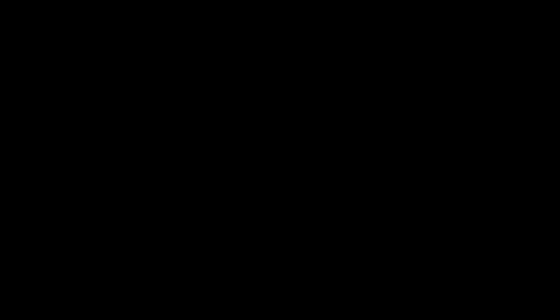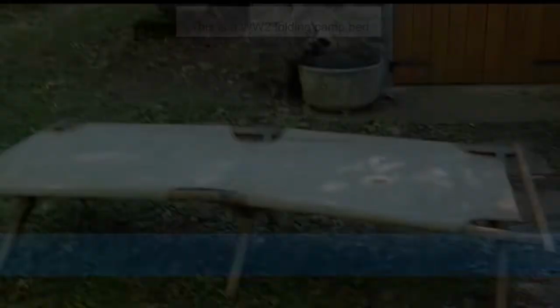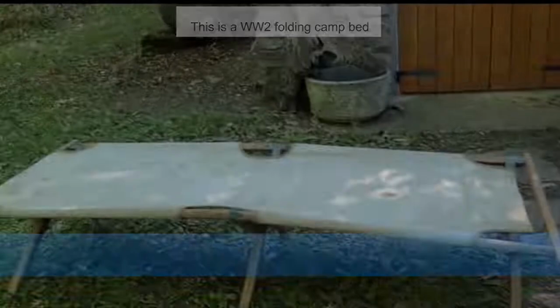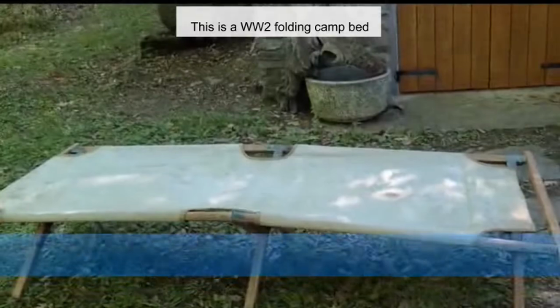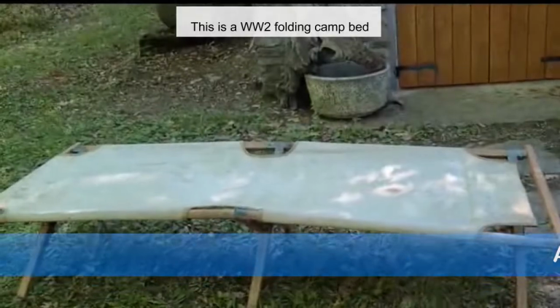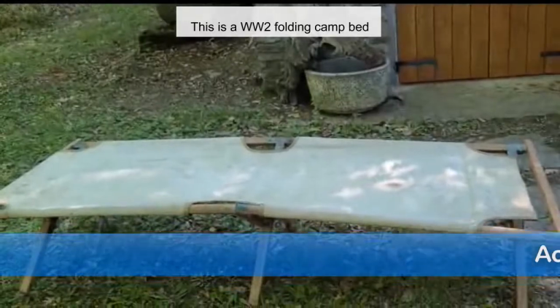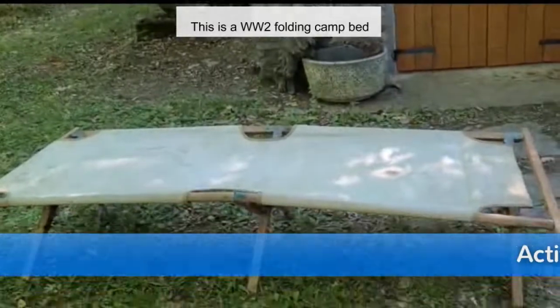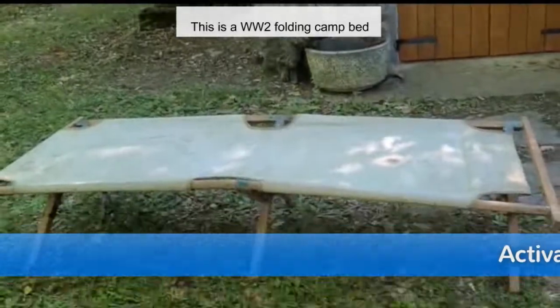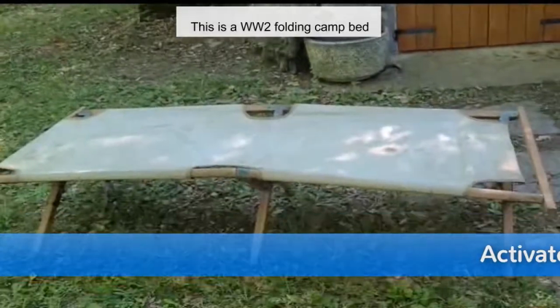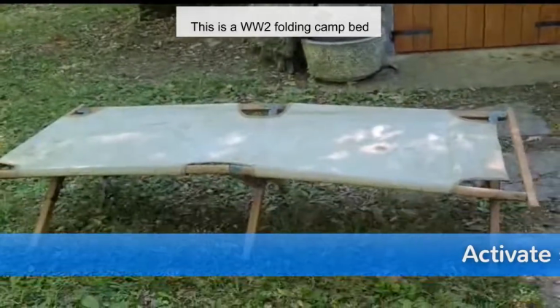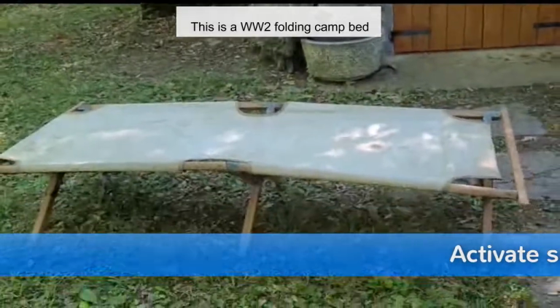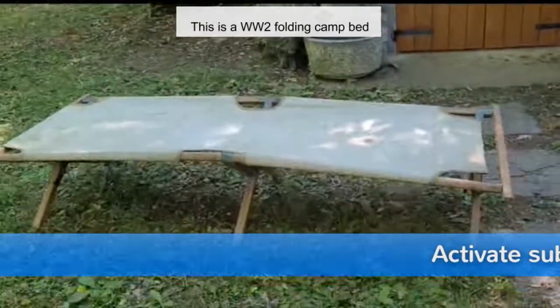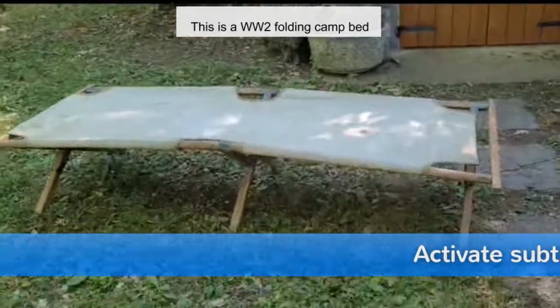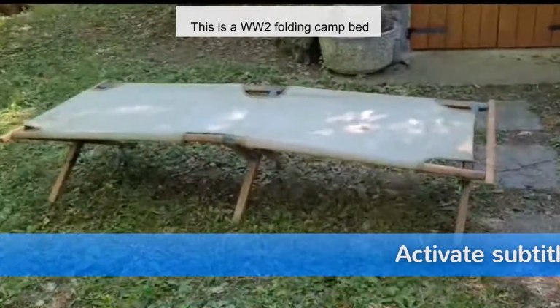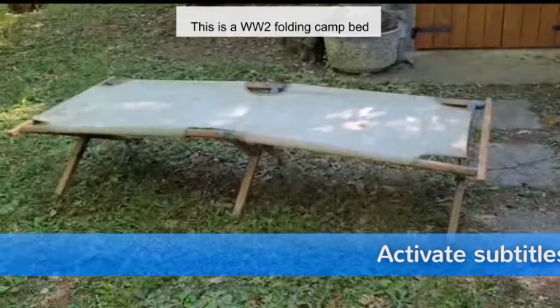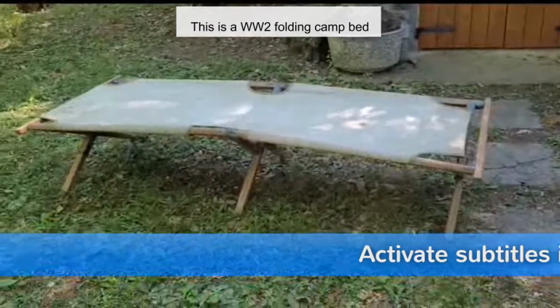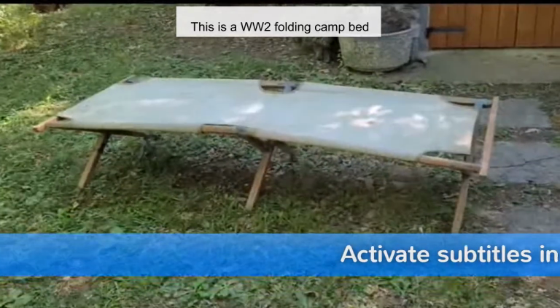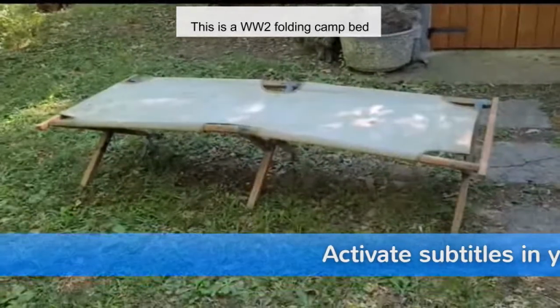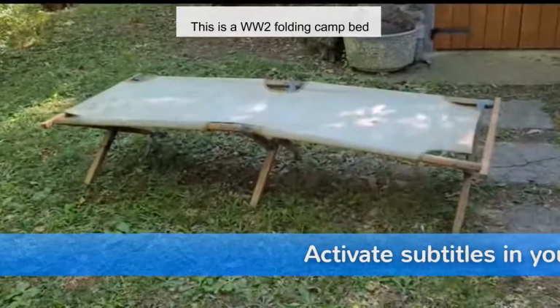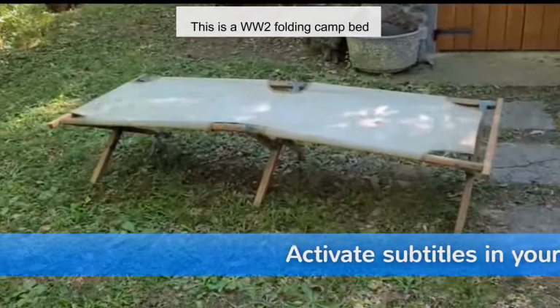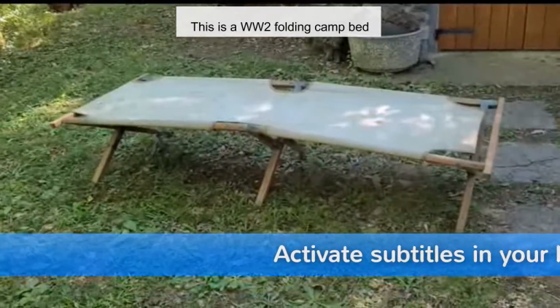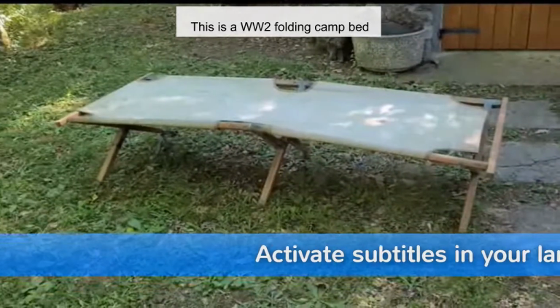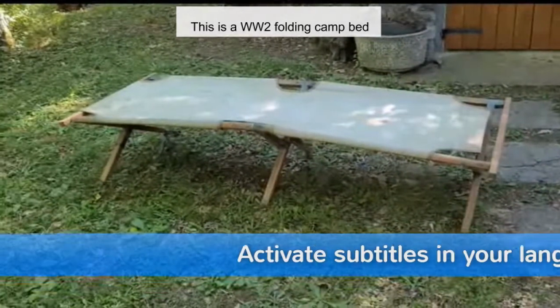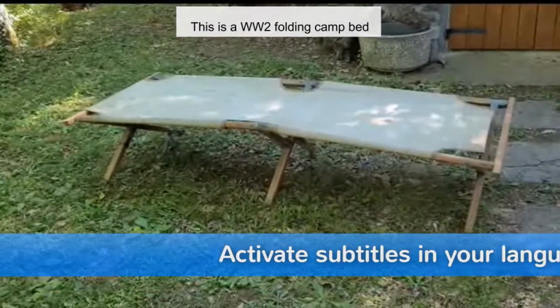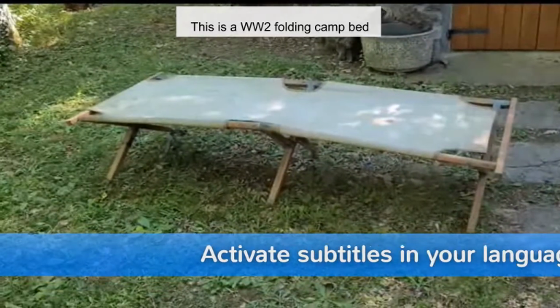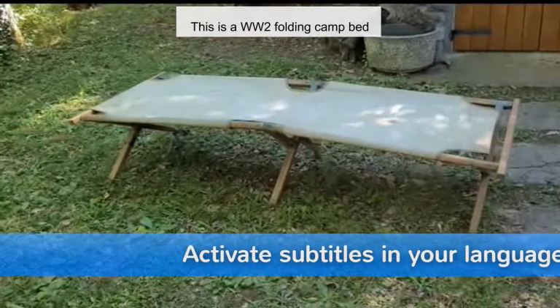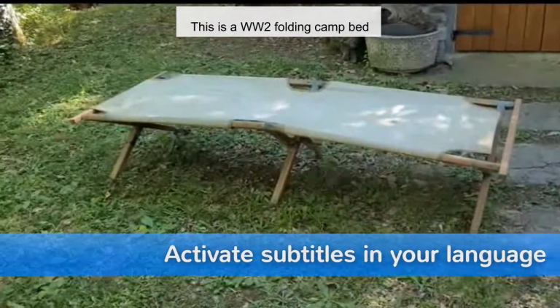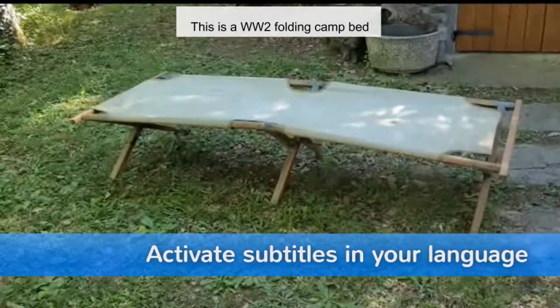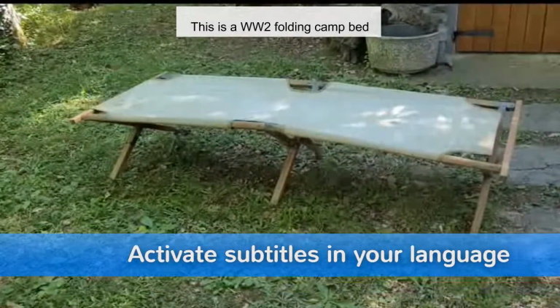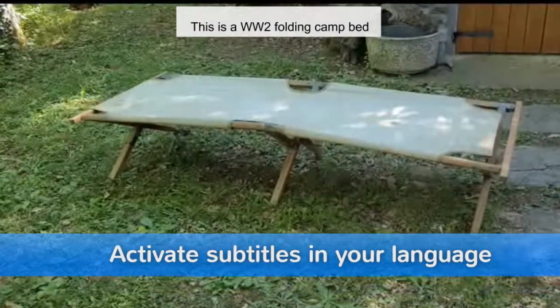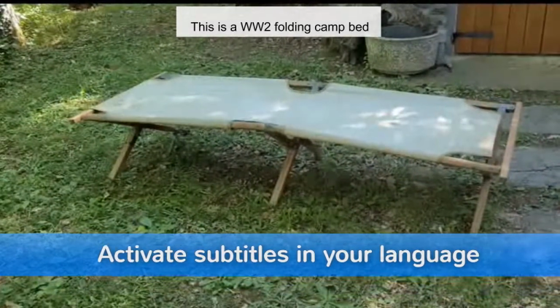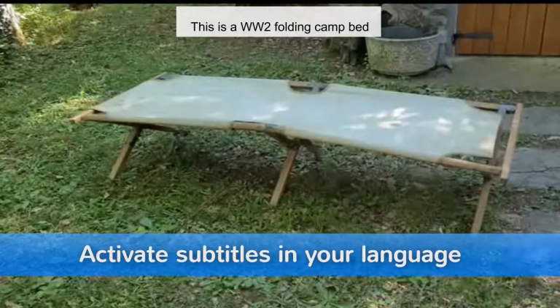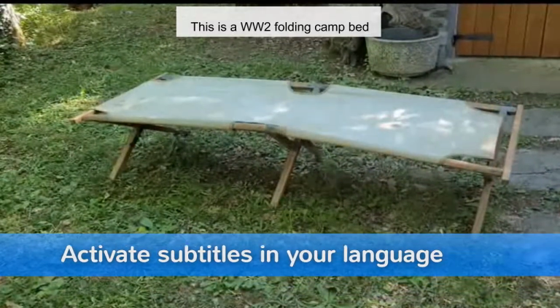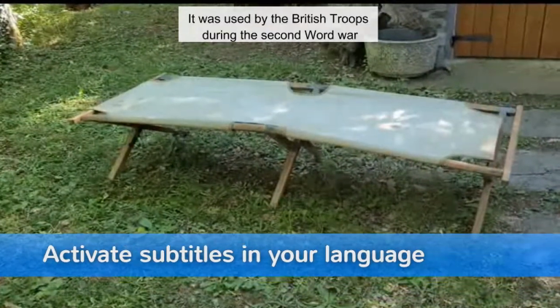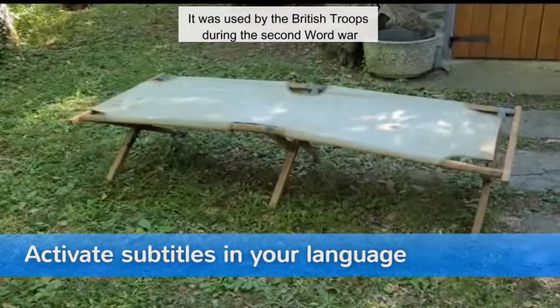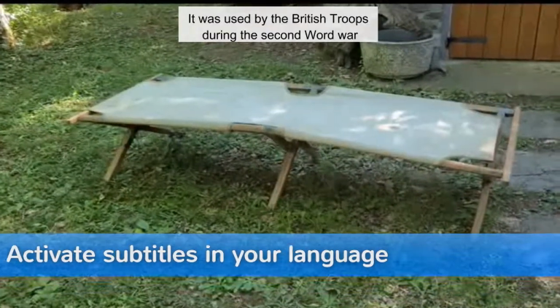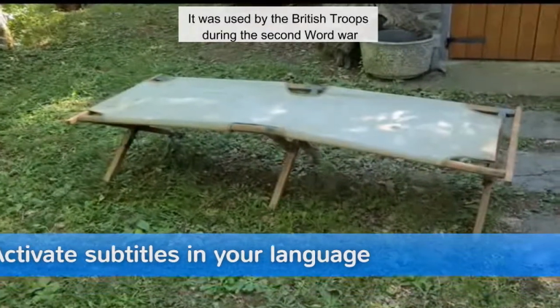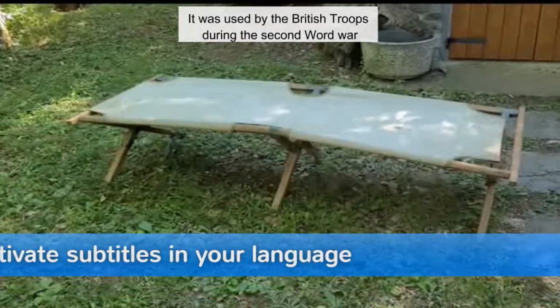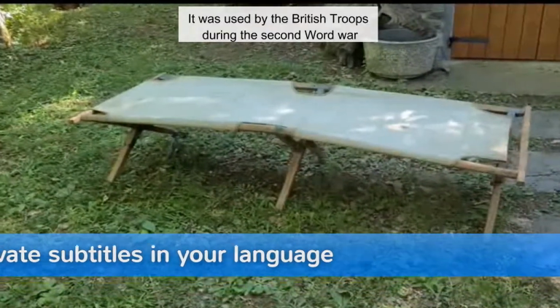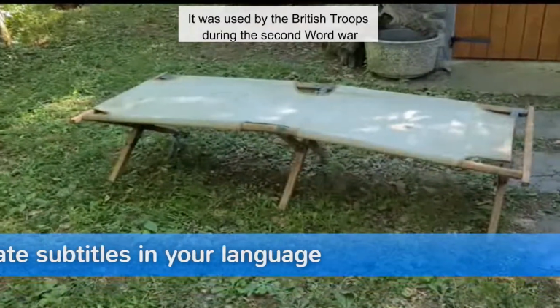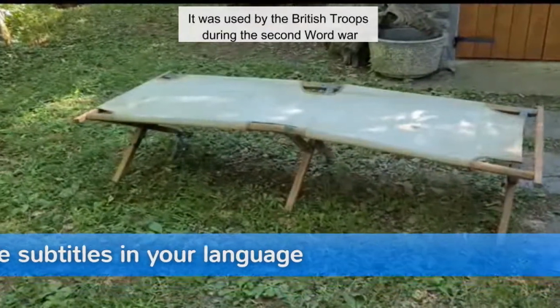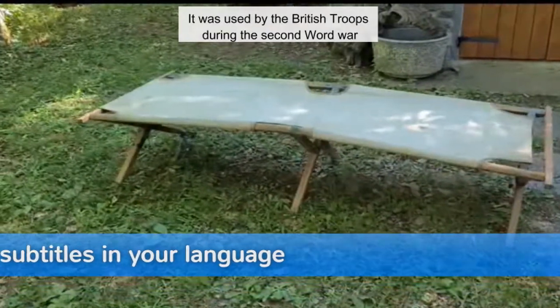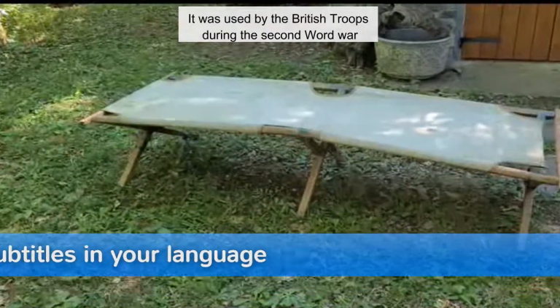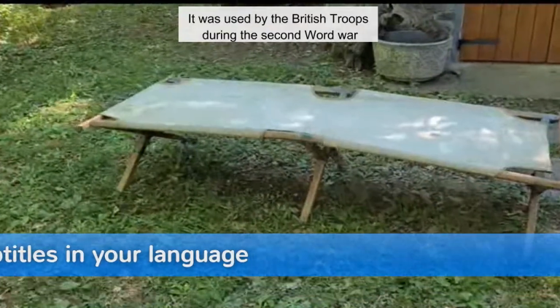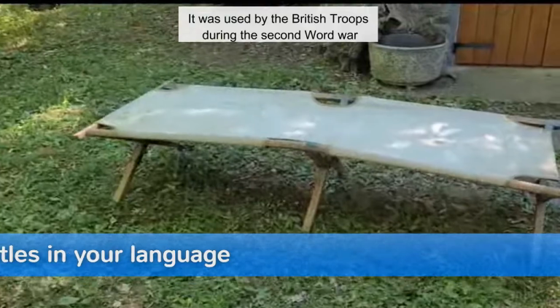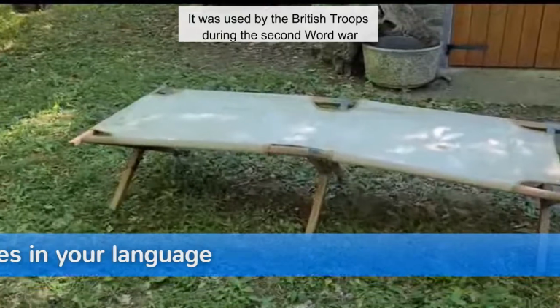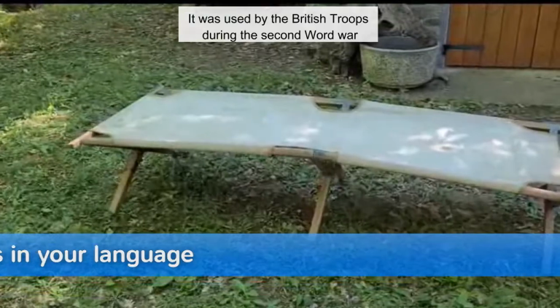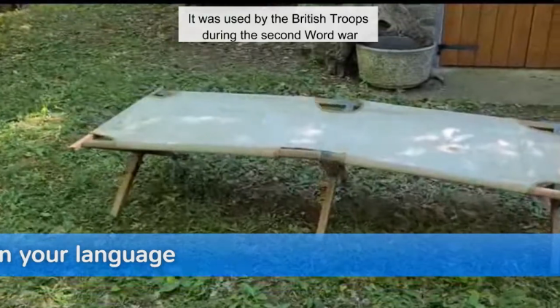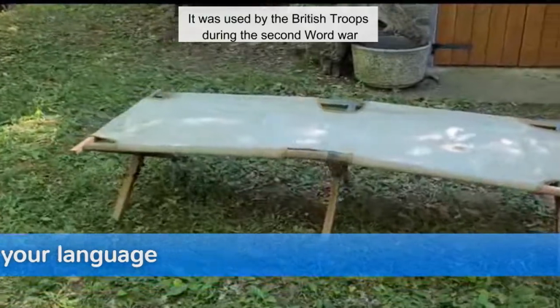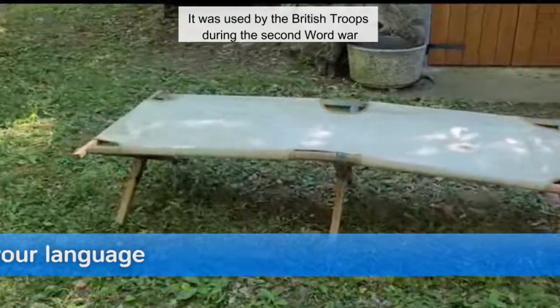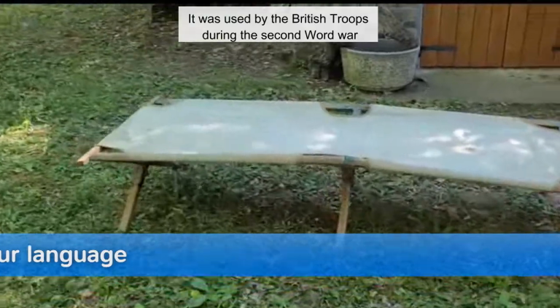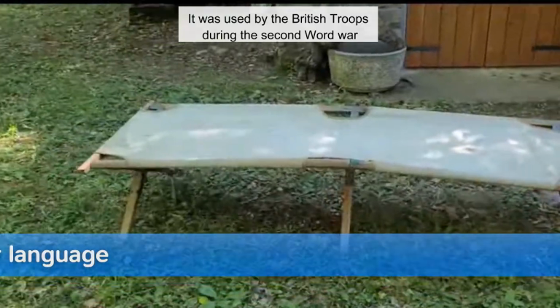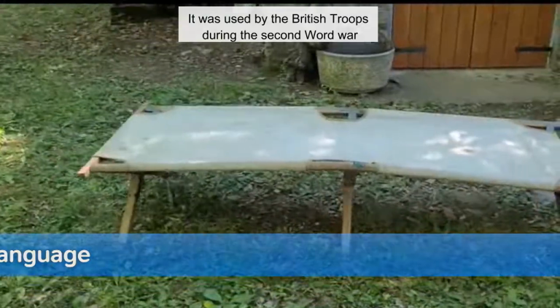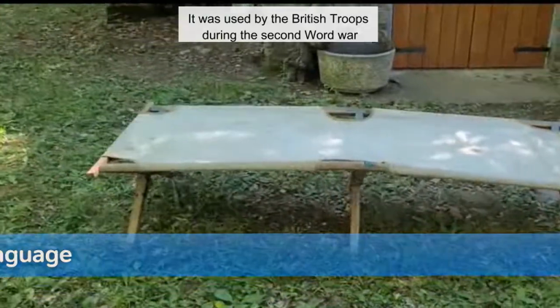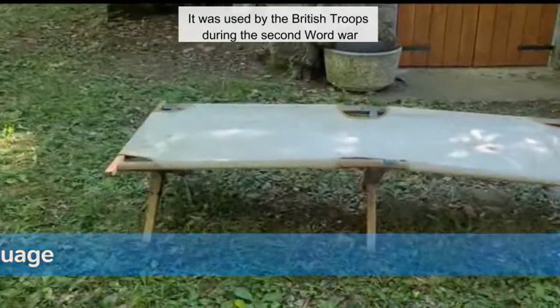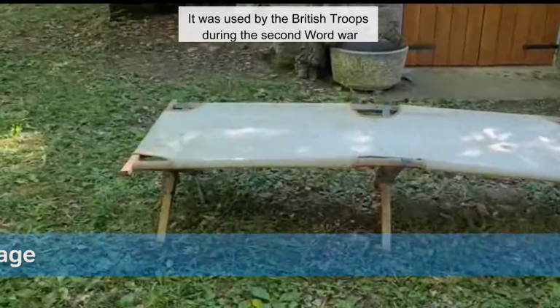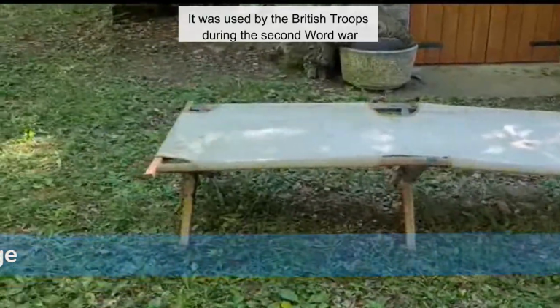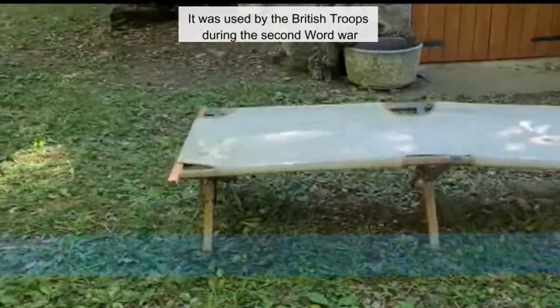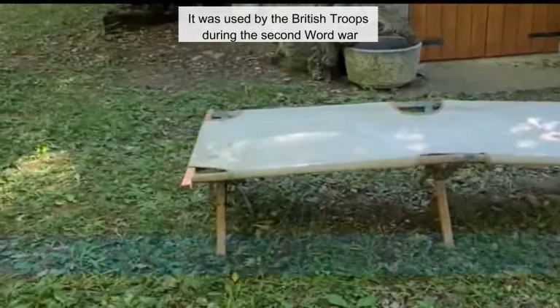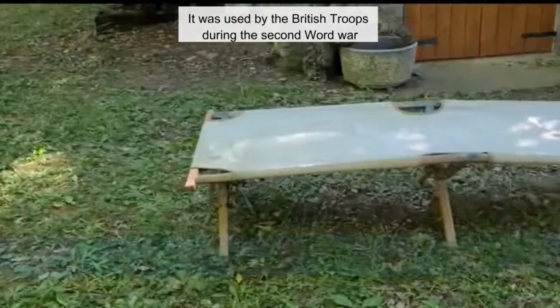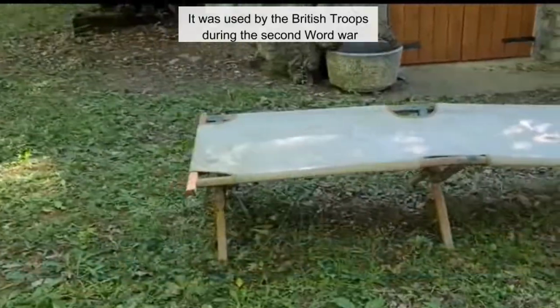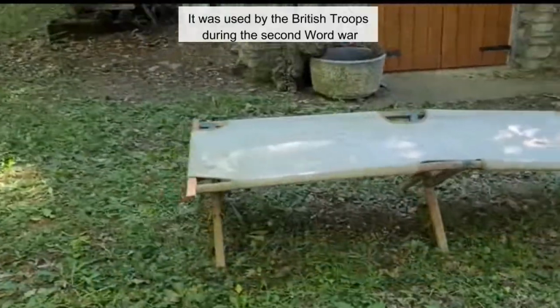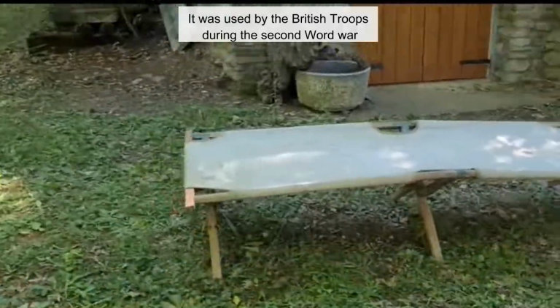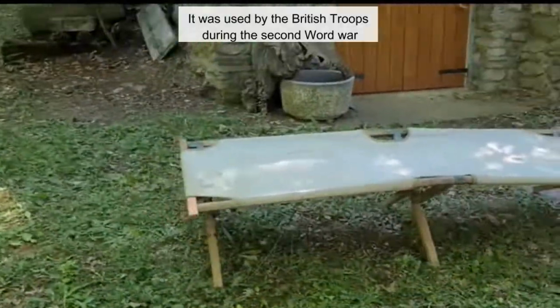This is a Second World War folding camp bed. It was used by the British troops during the Second World War.